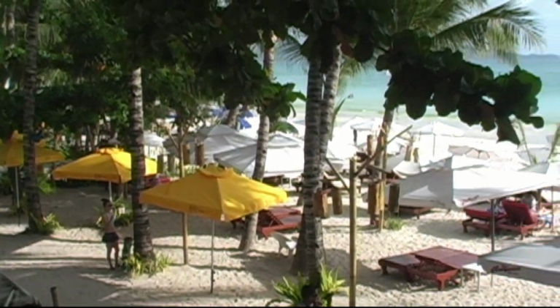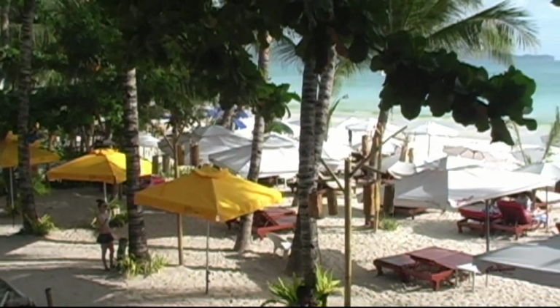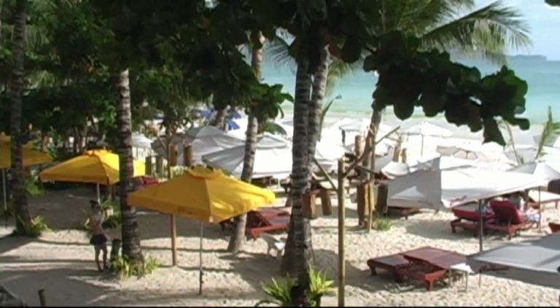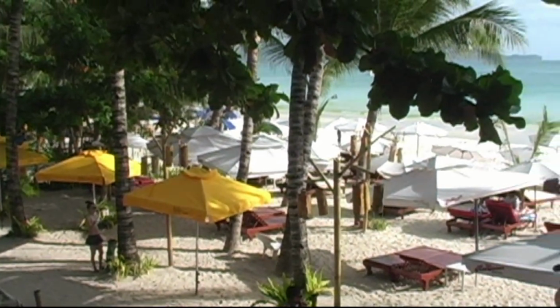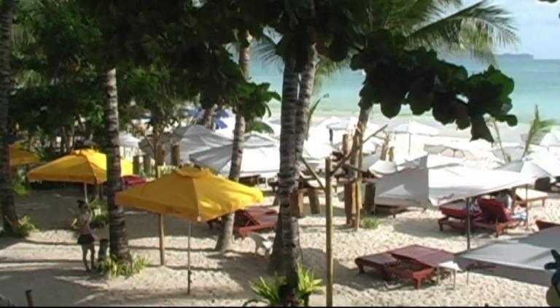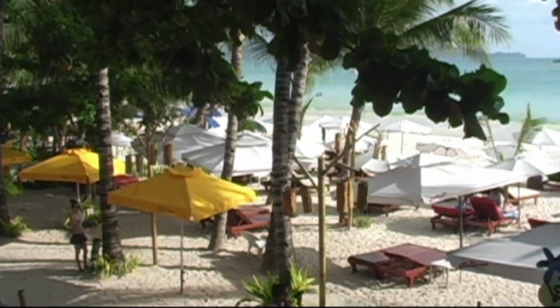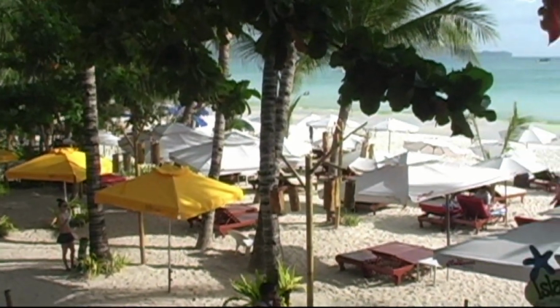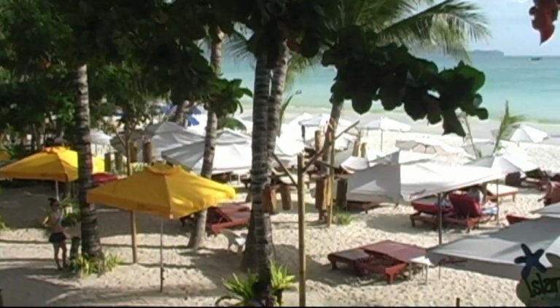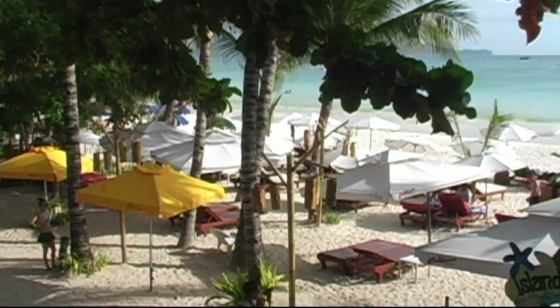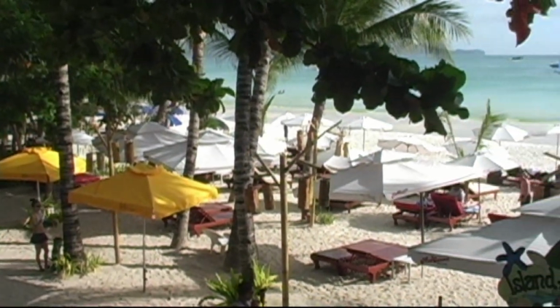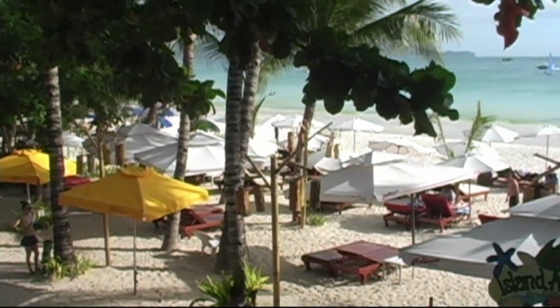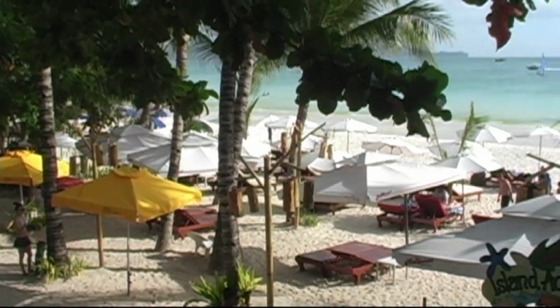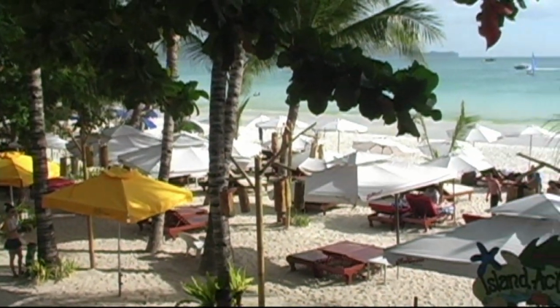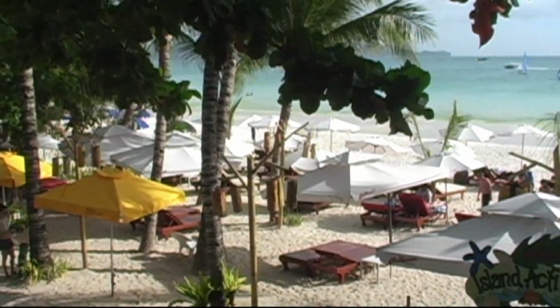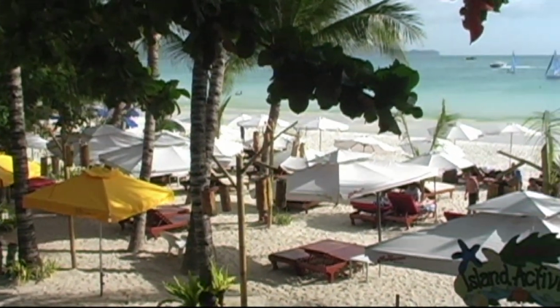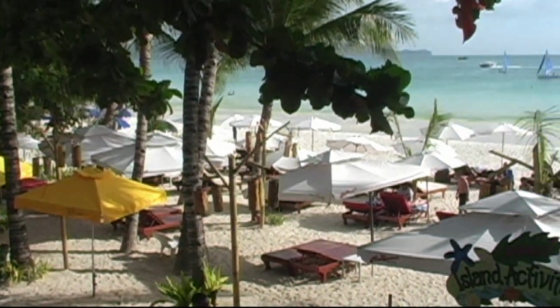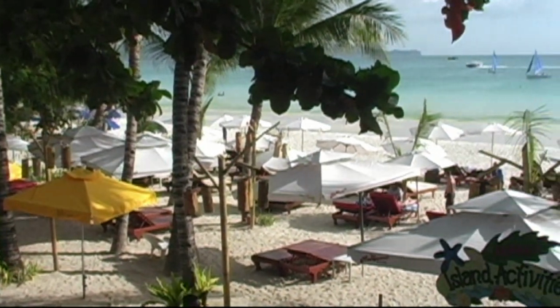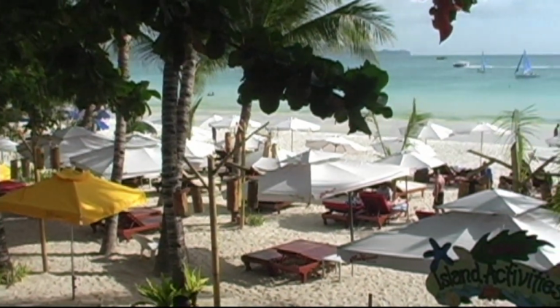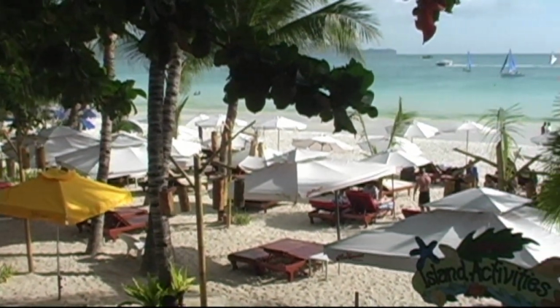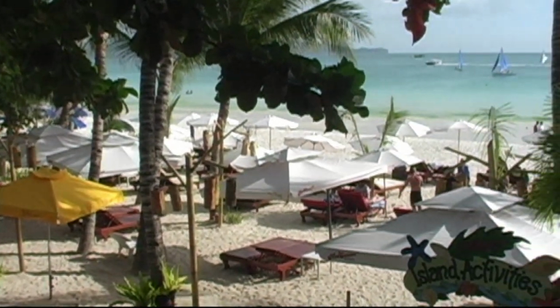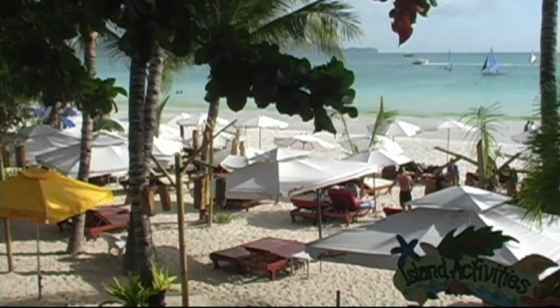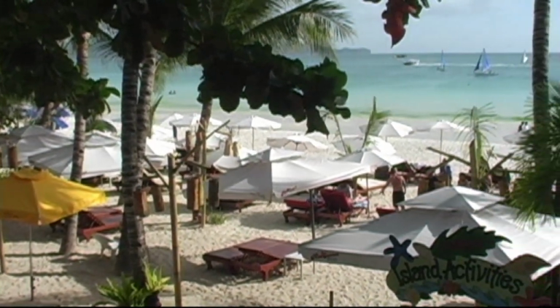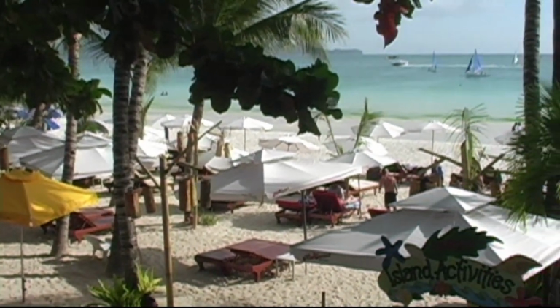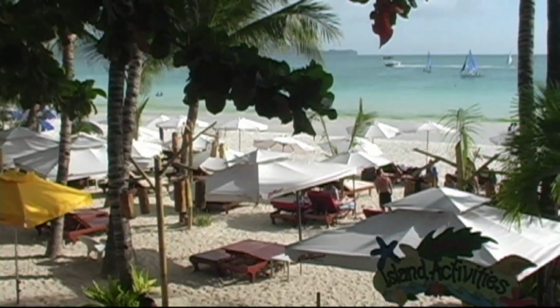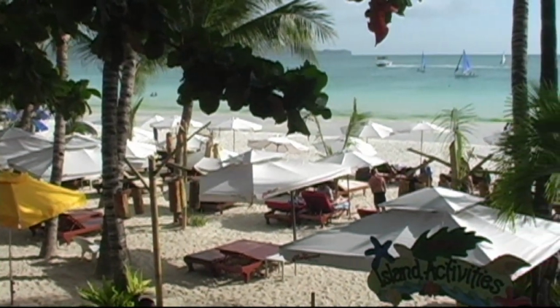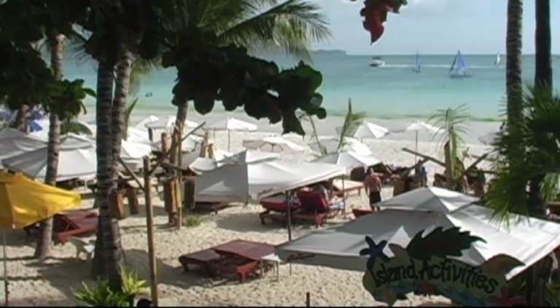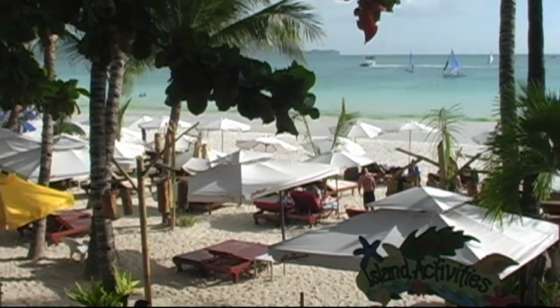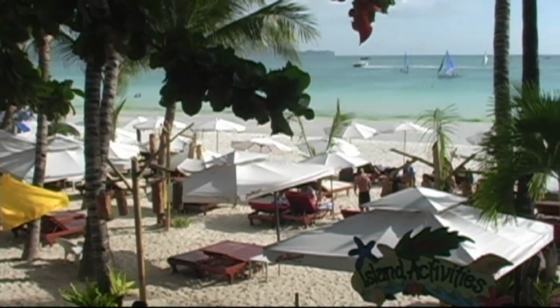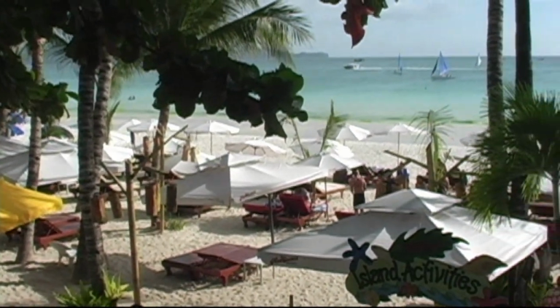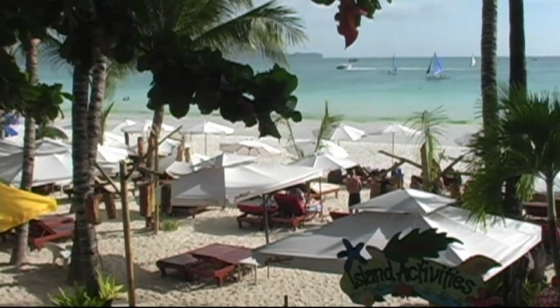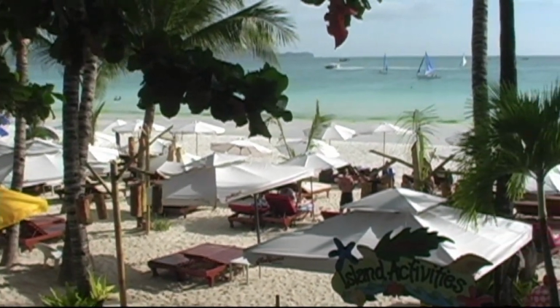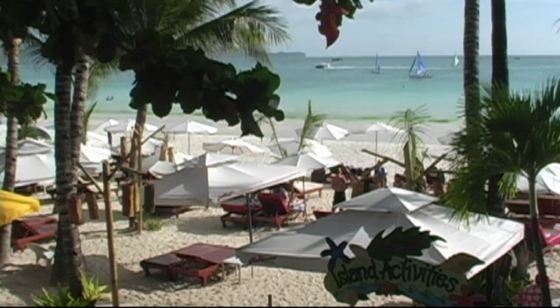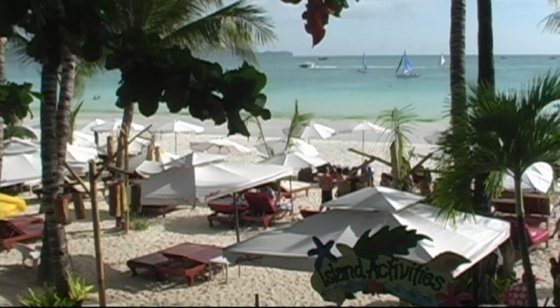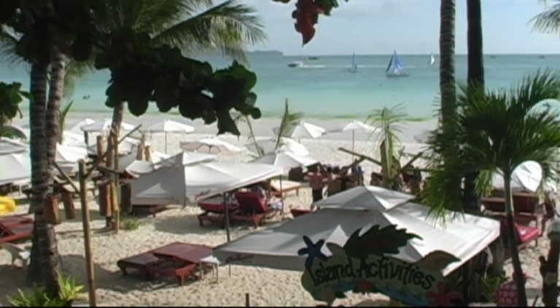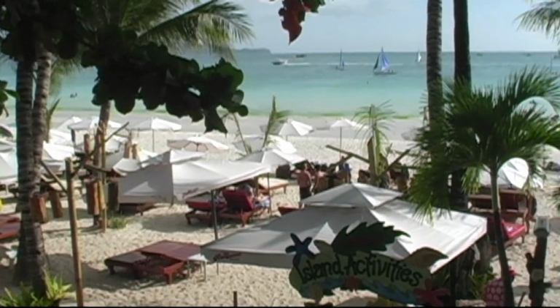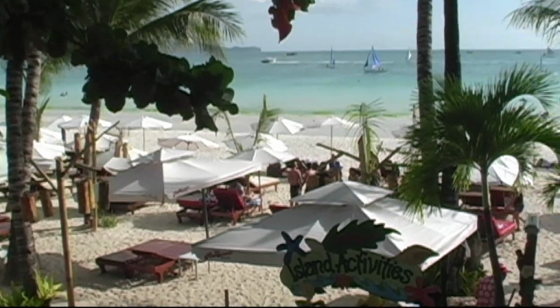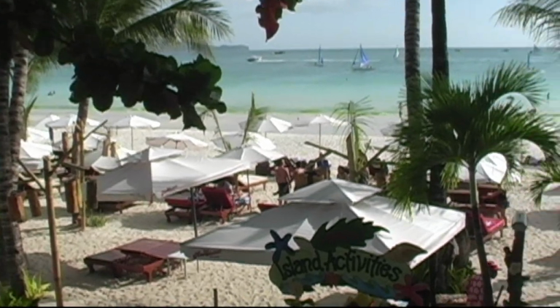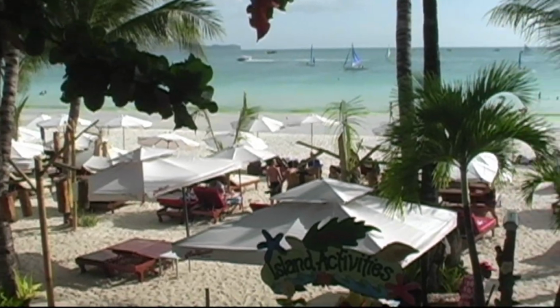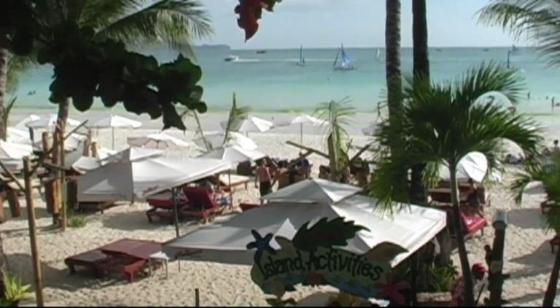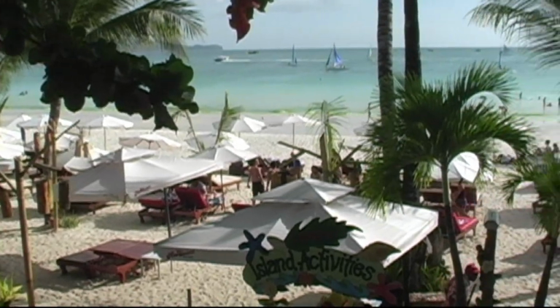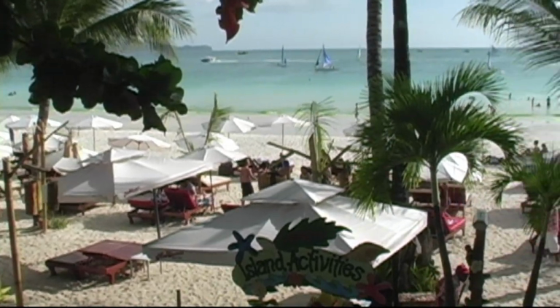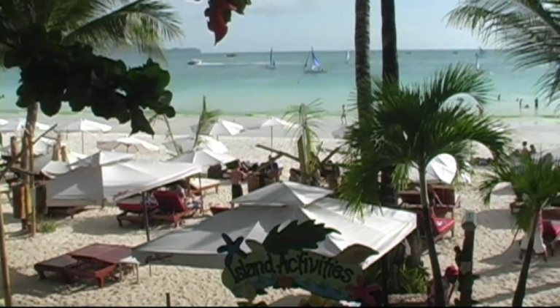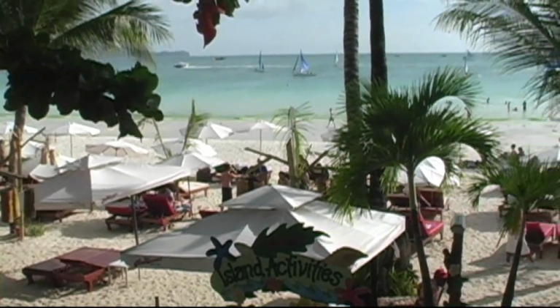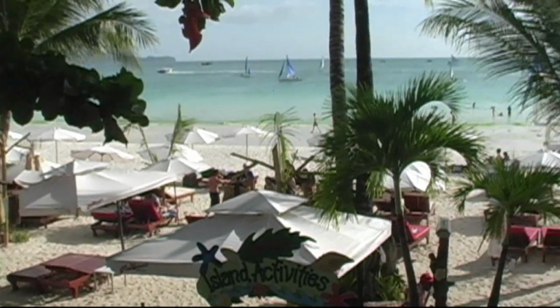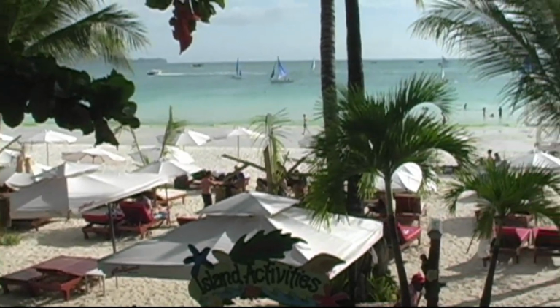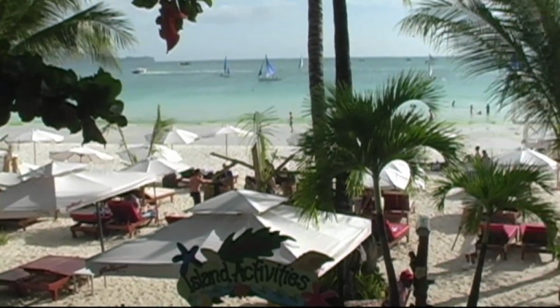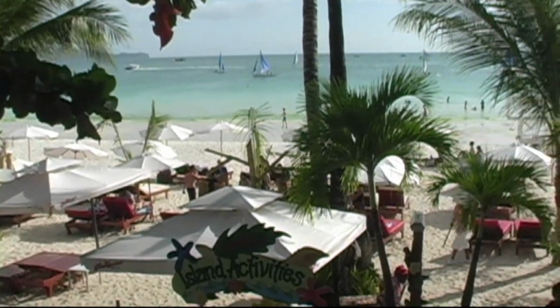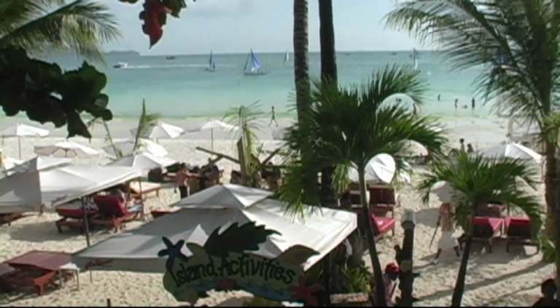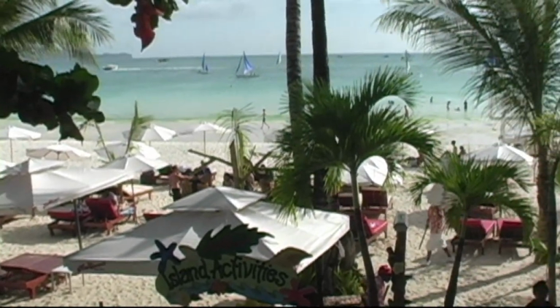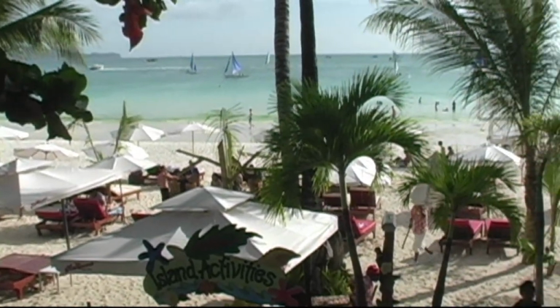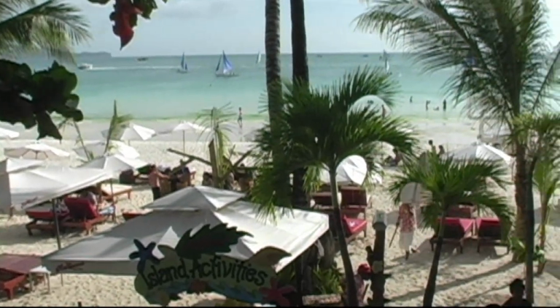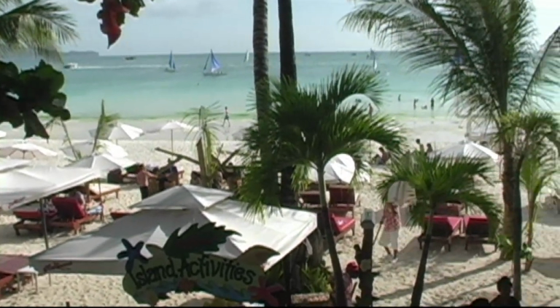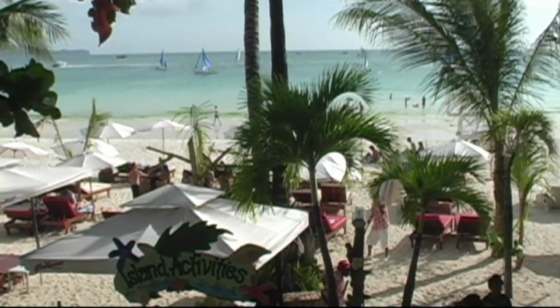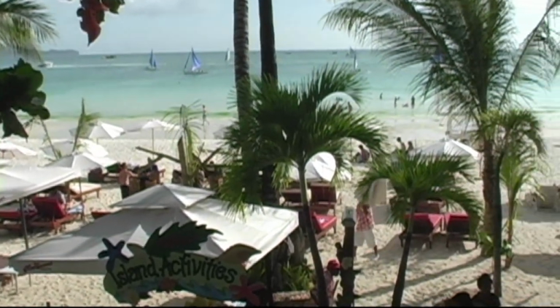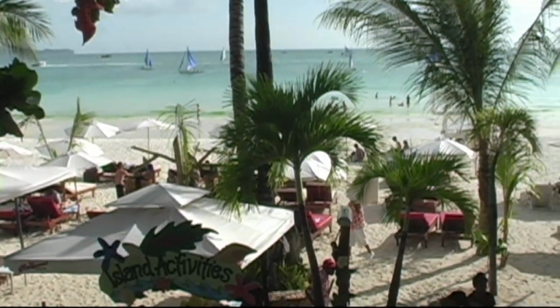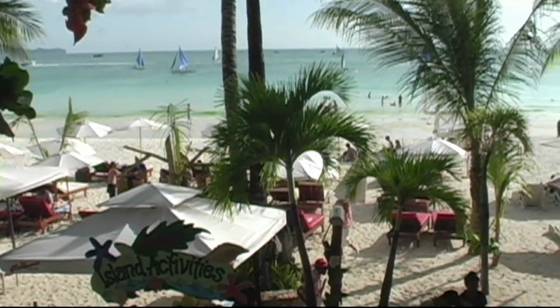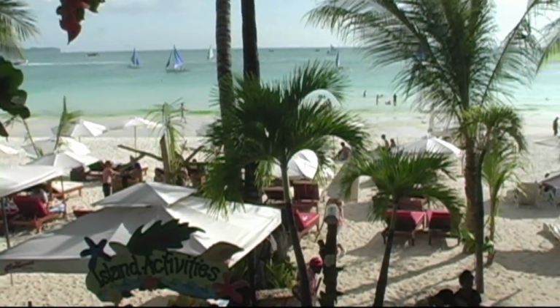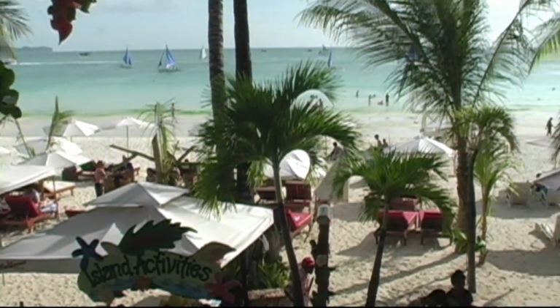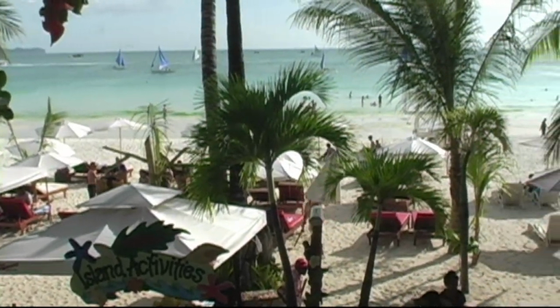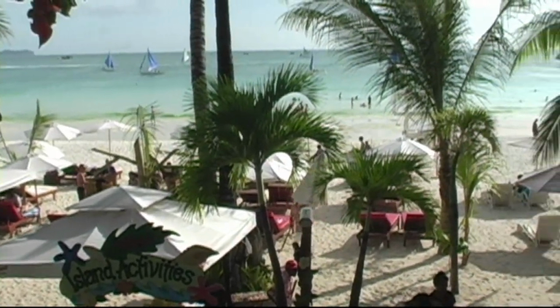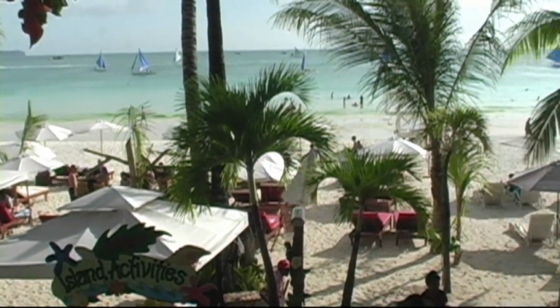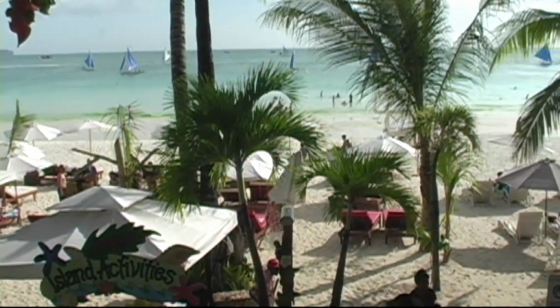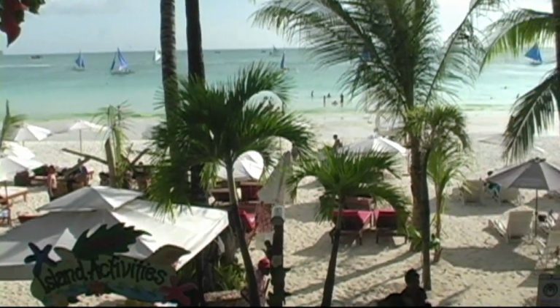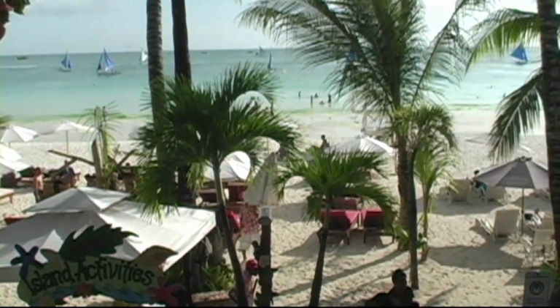Here's a great shot of the beachfront. So while you're in your room, you can look down and you've got a beautiful view of the beach and the ocean.